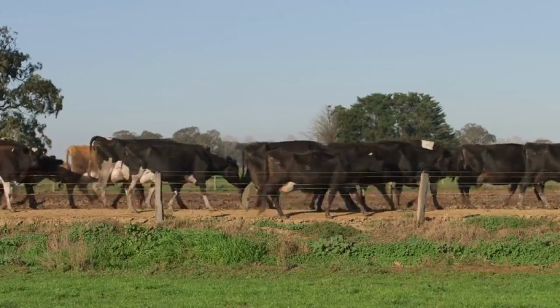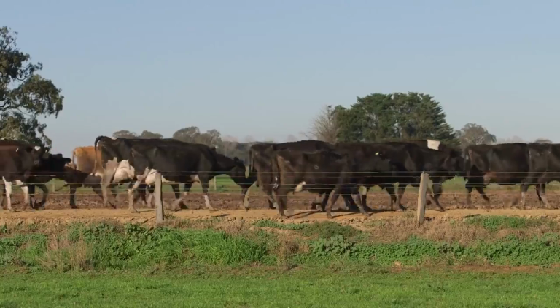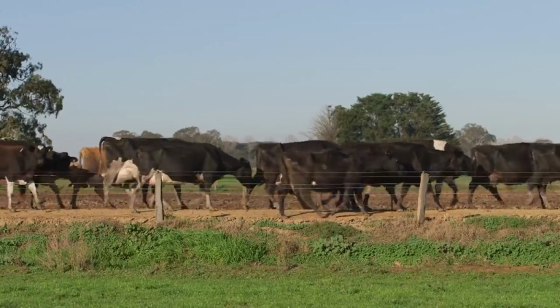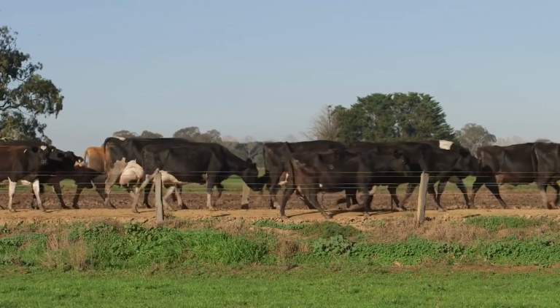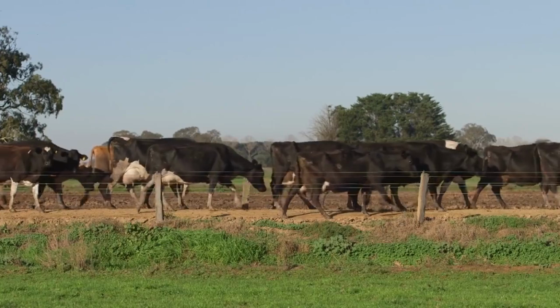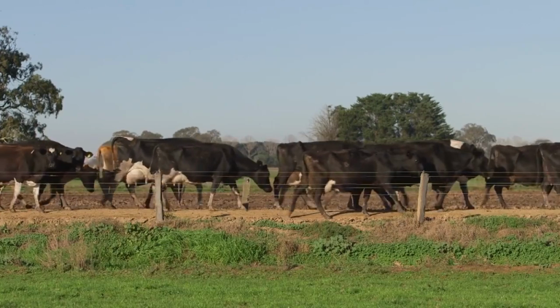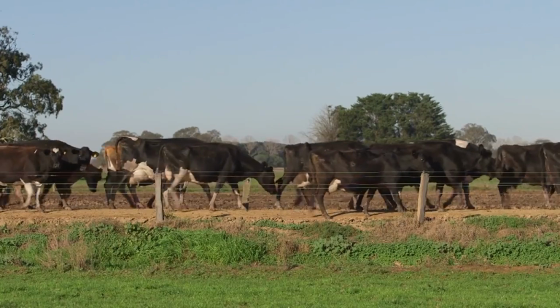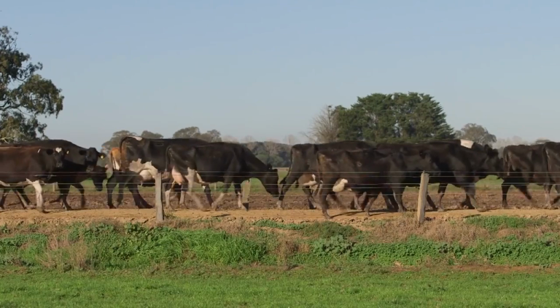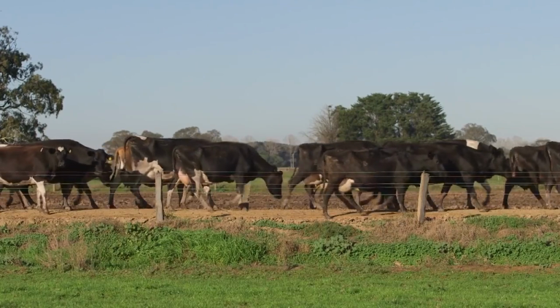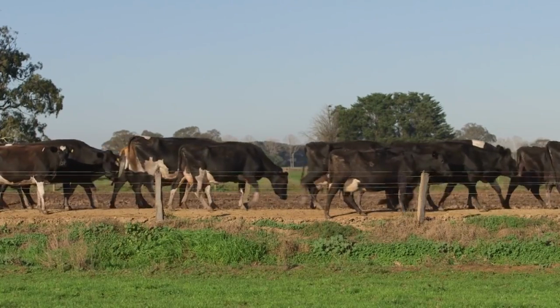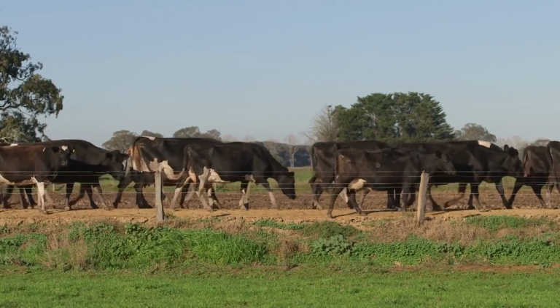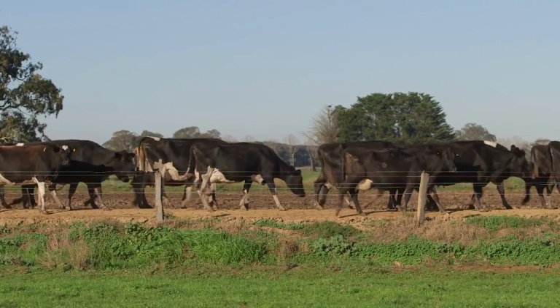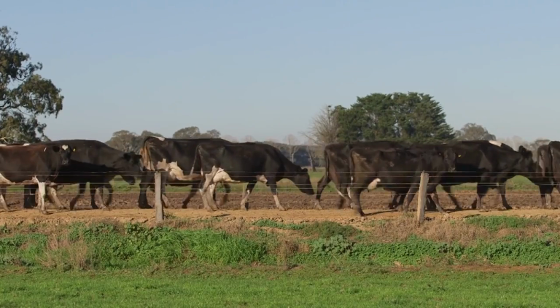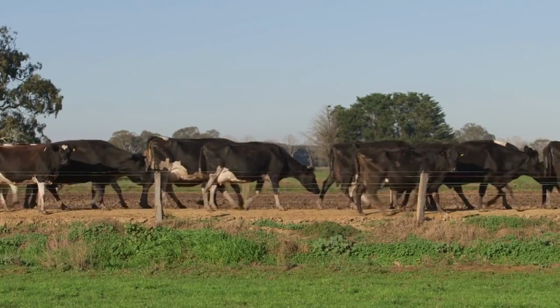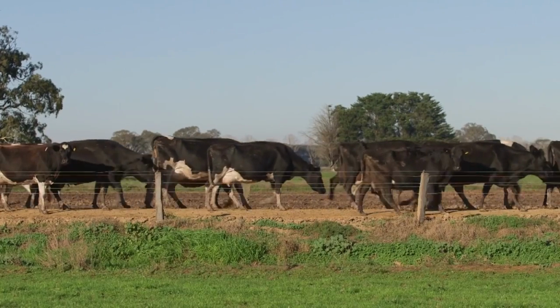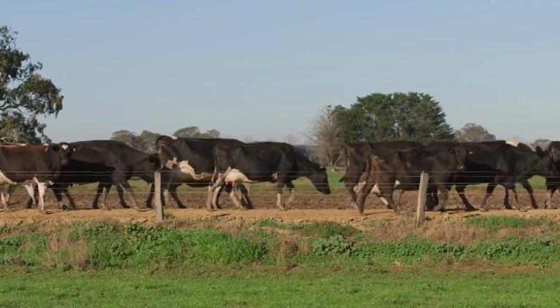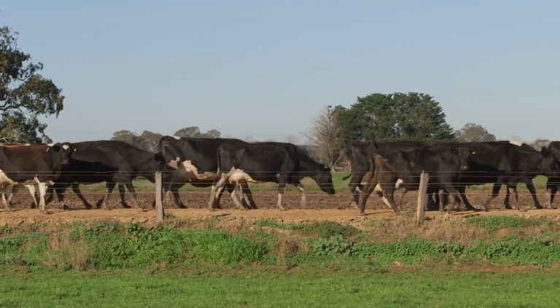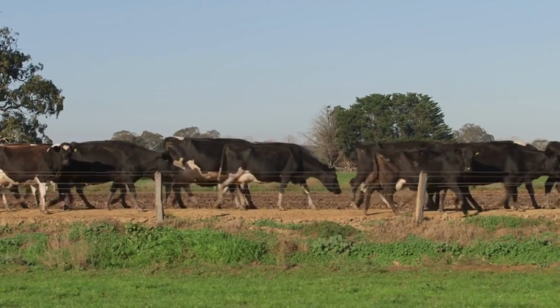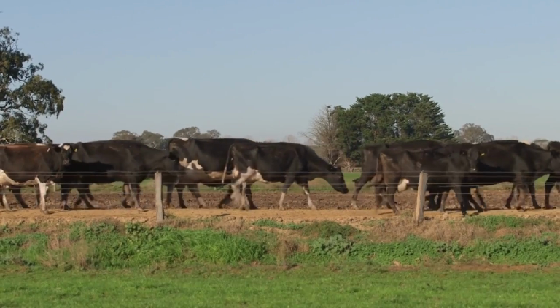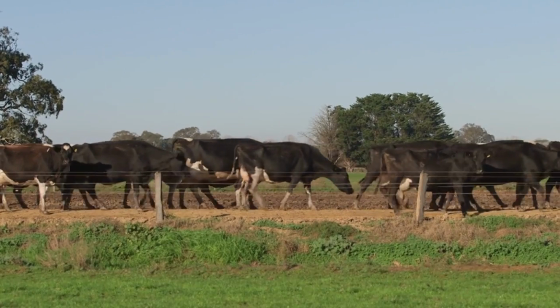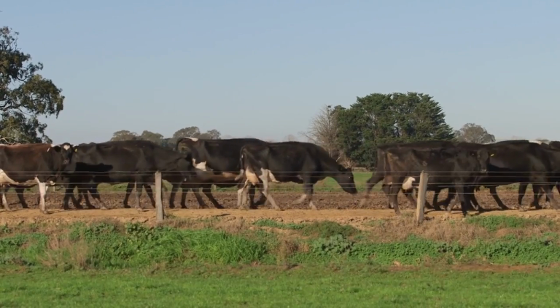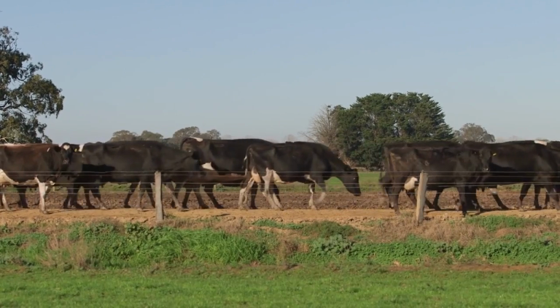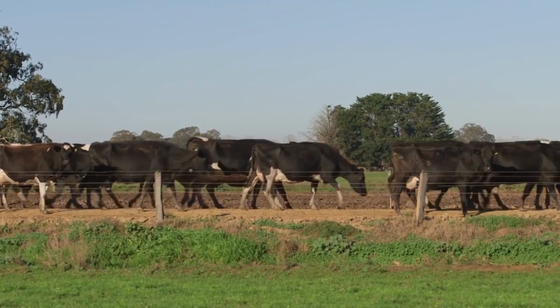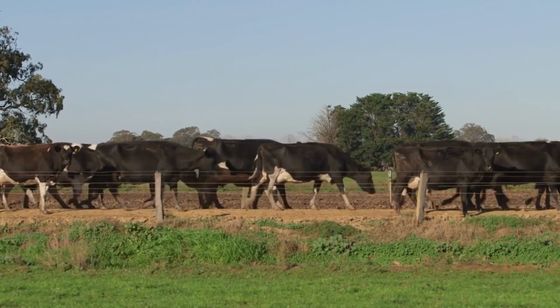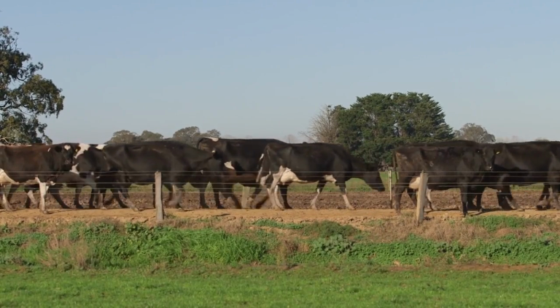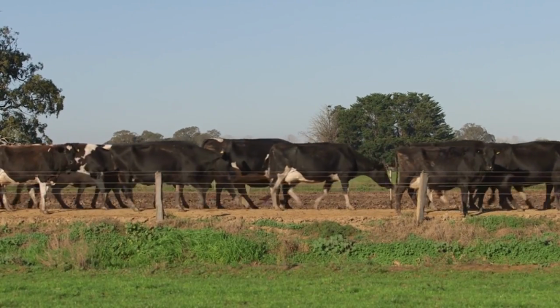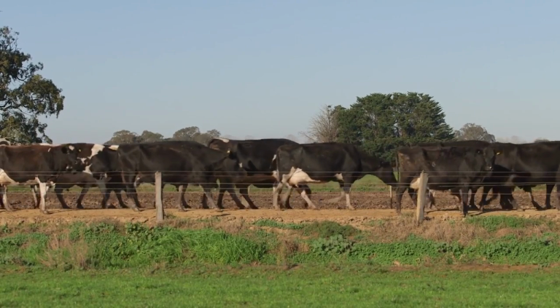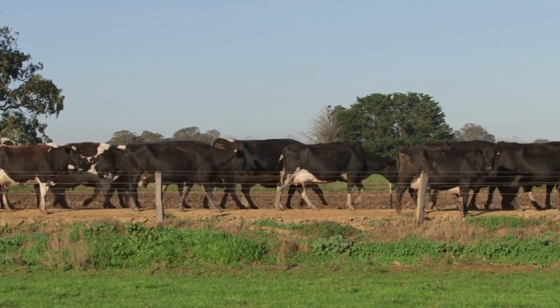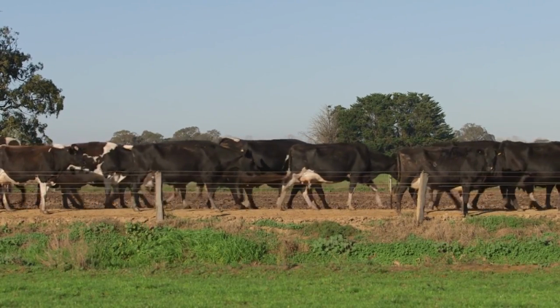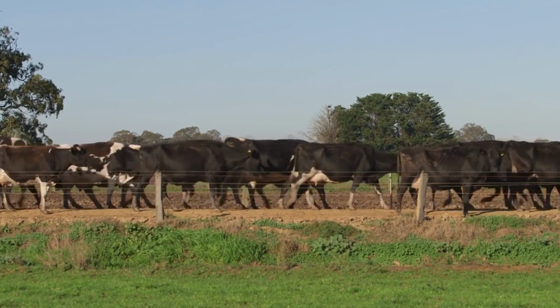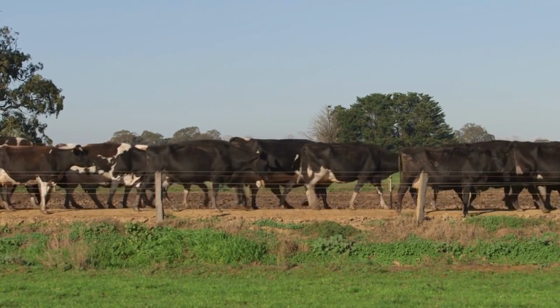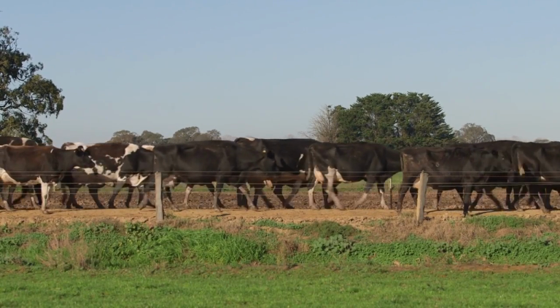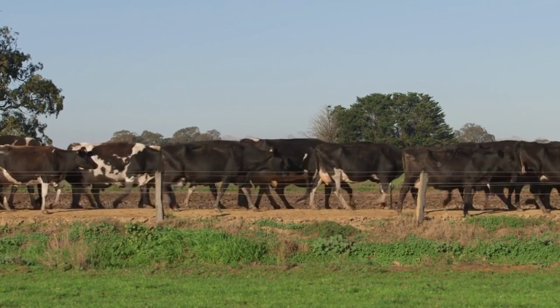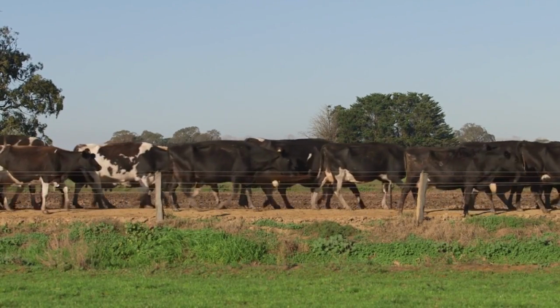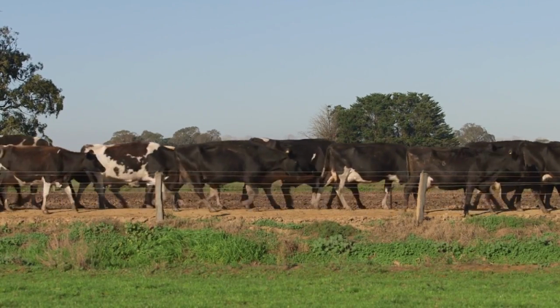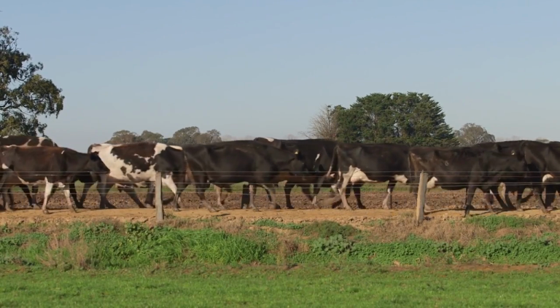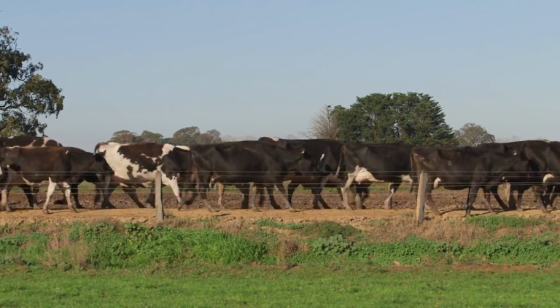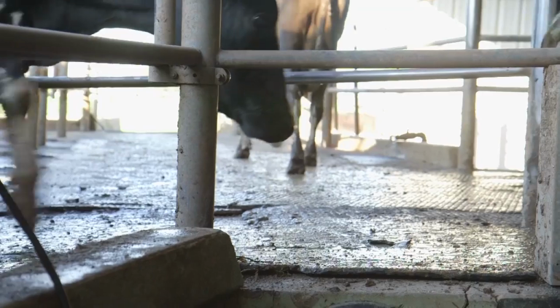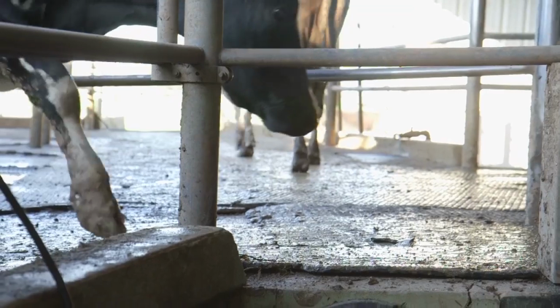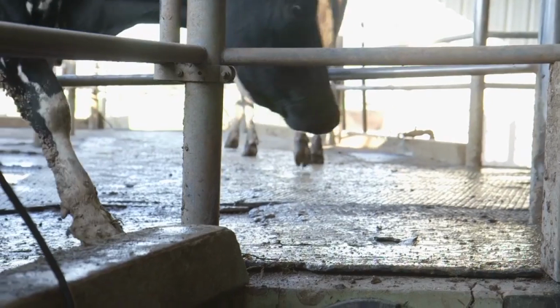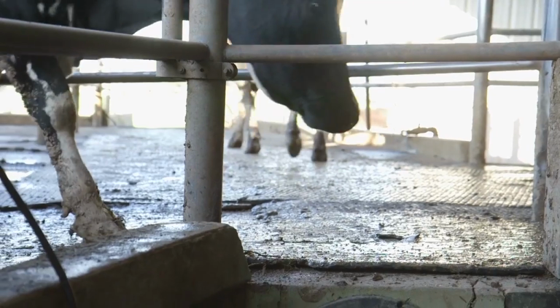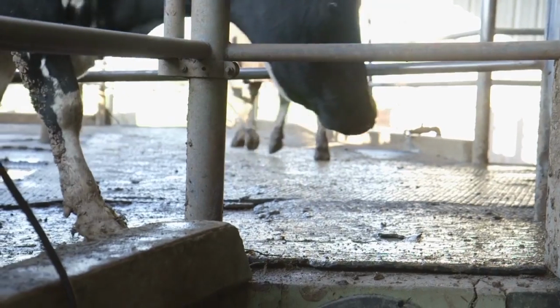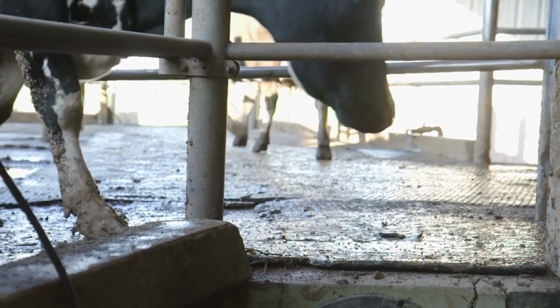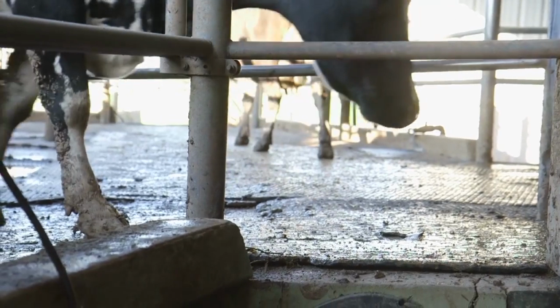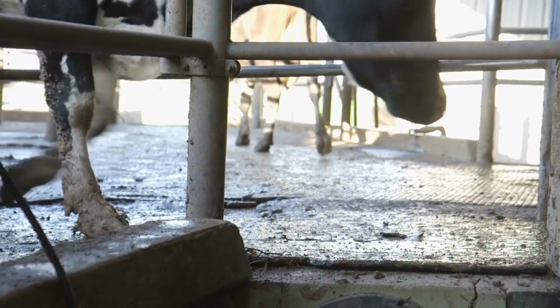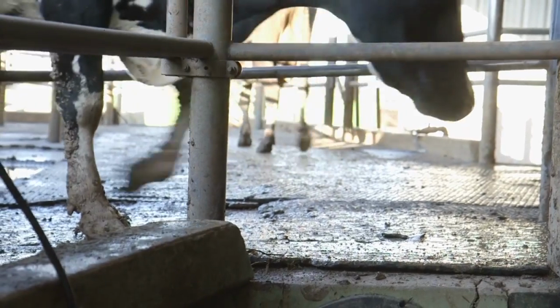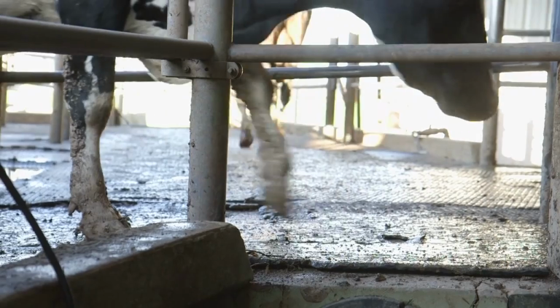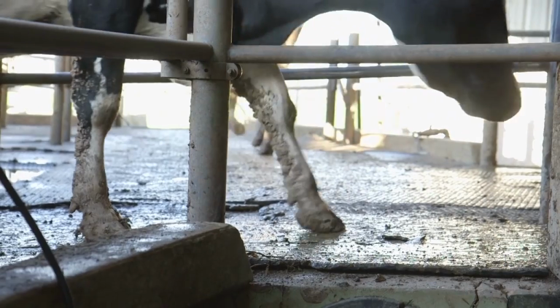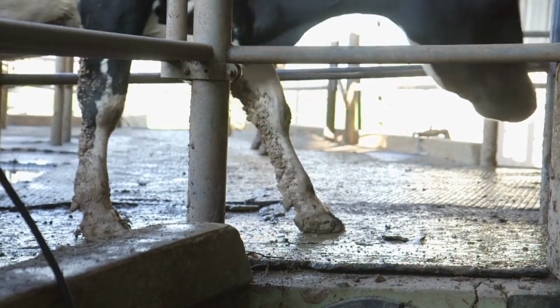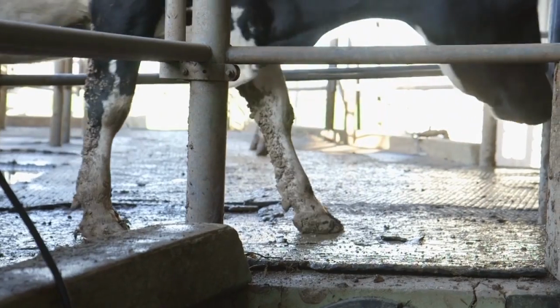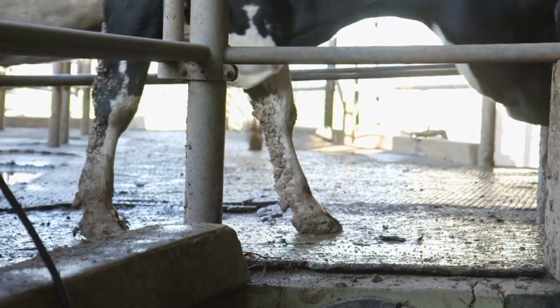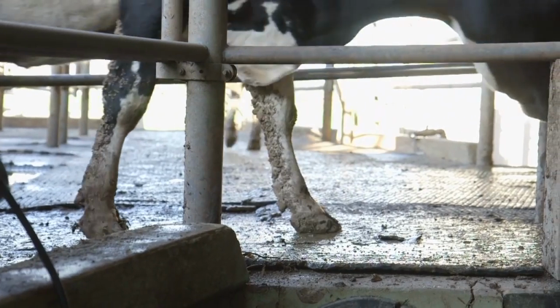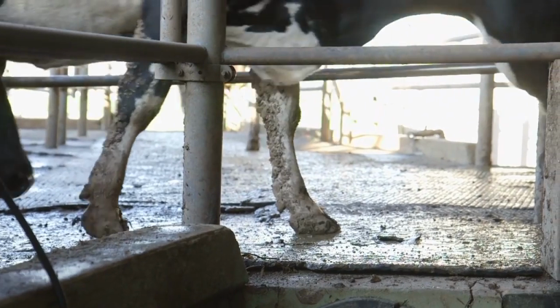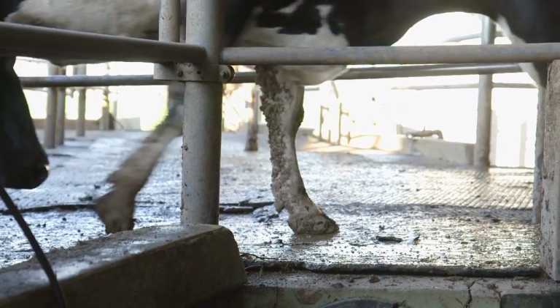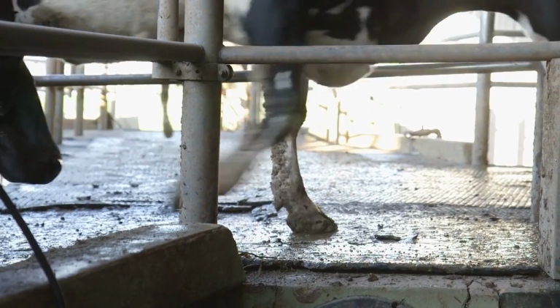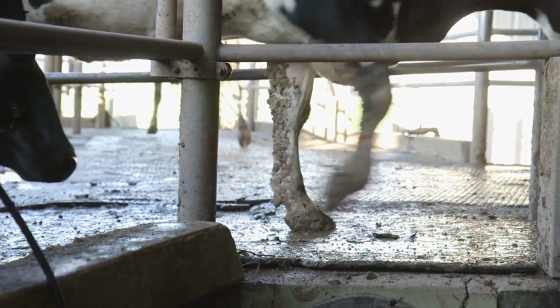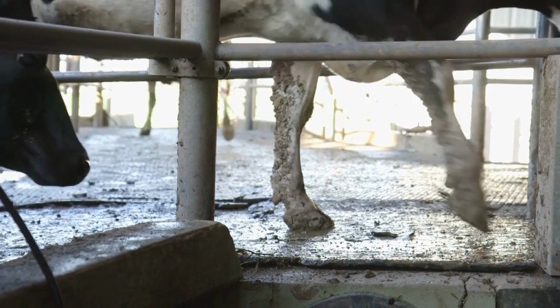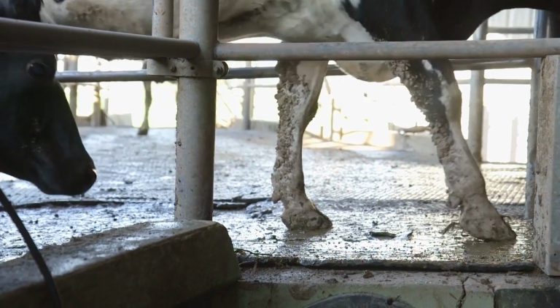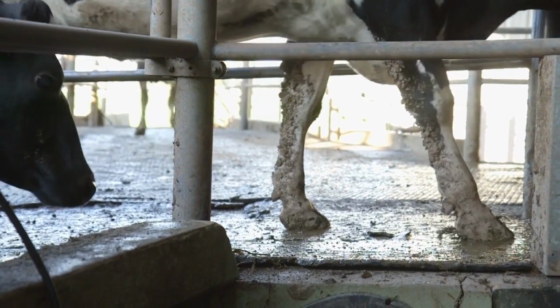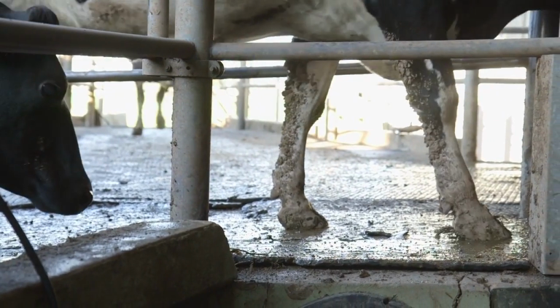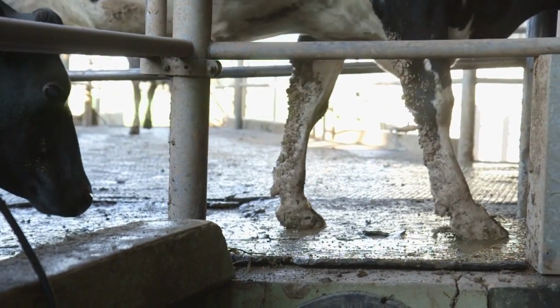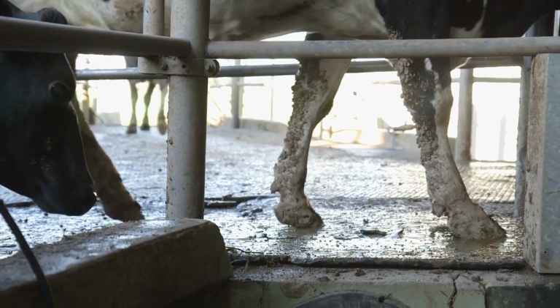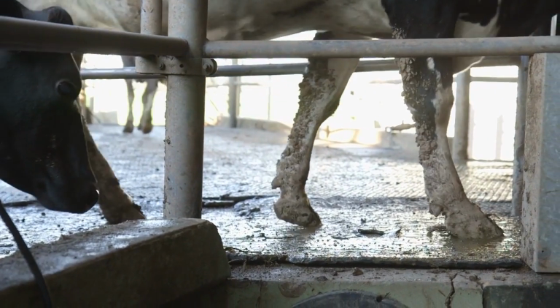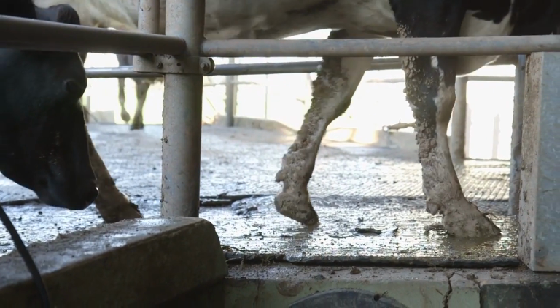However, if the herd flows well both along the laneway and through the milking parlour, then the incidence of white line injury will be greatly reduced.